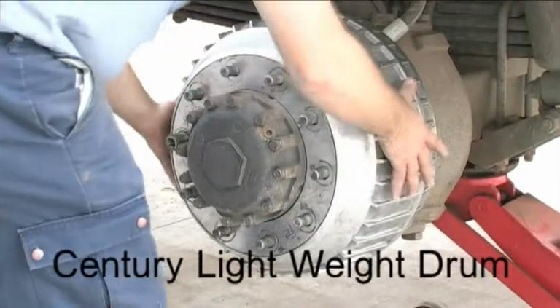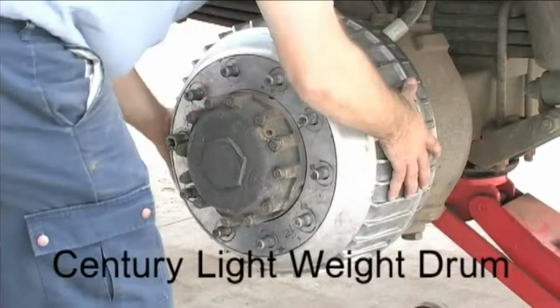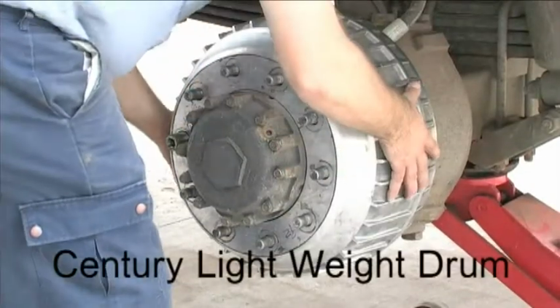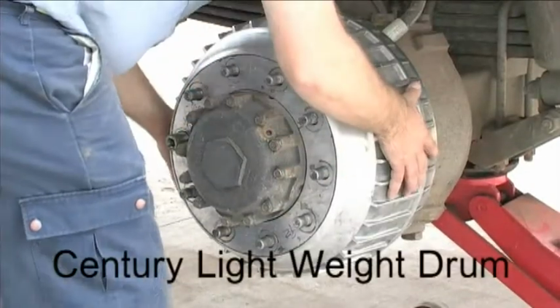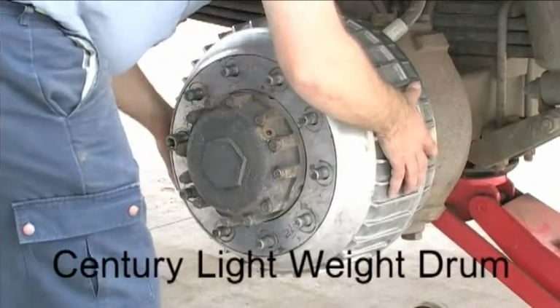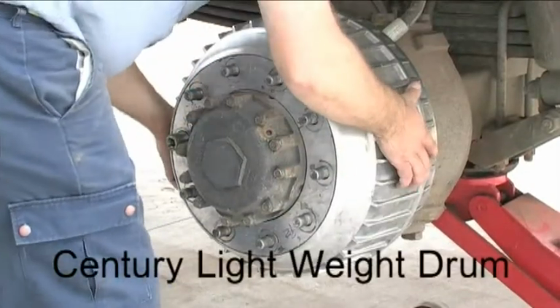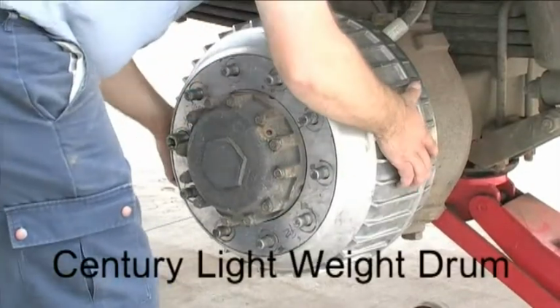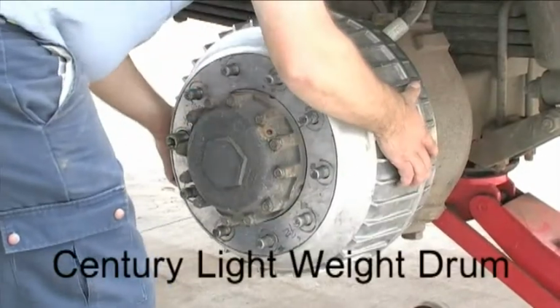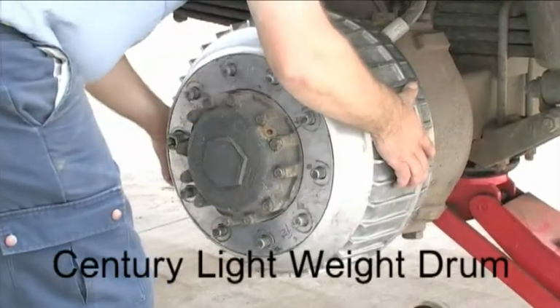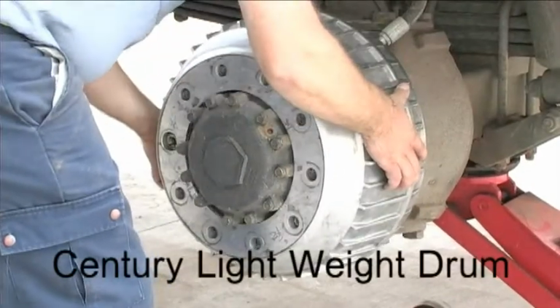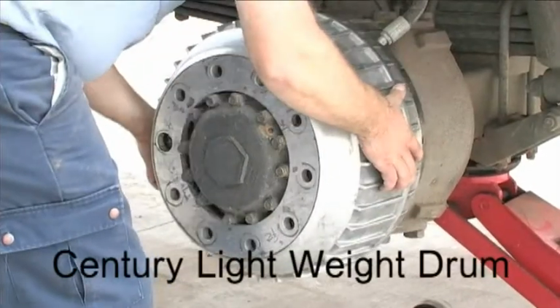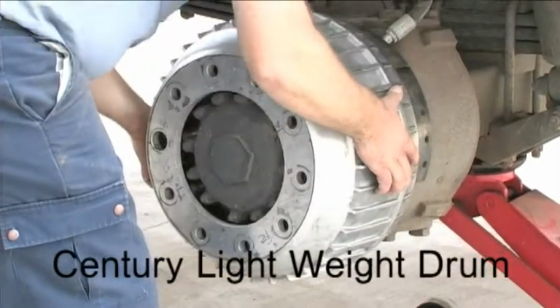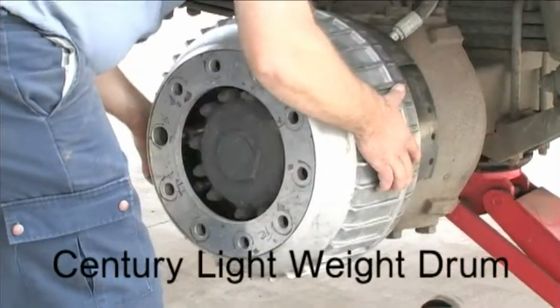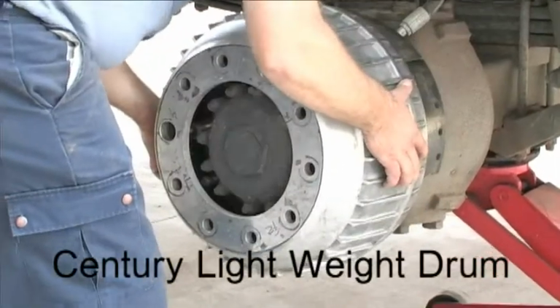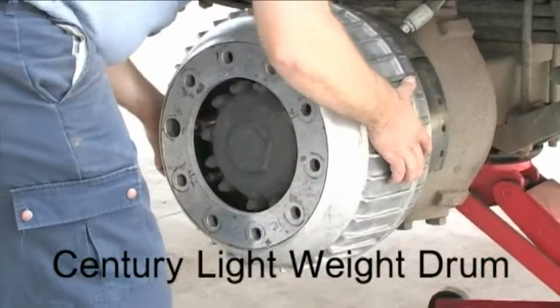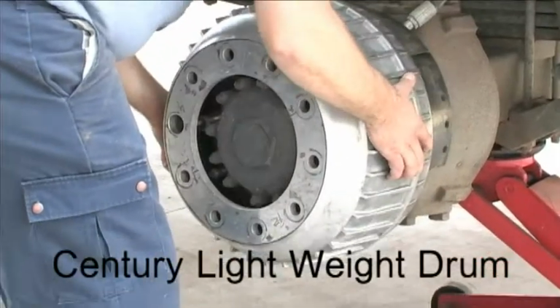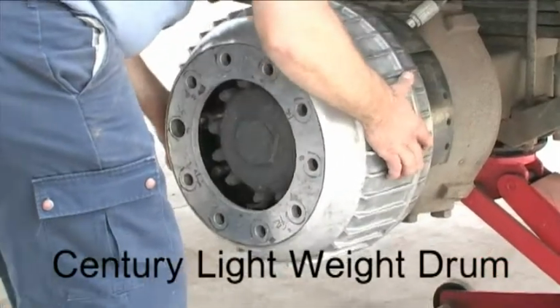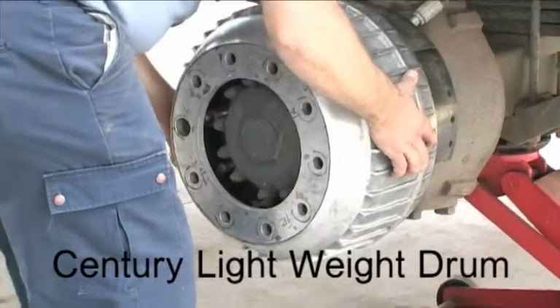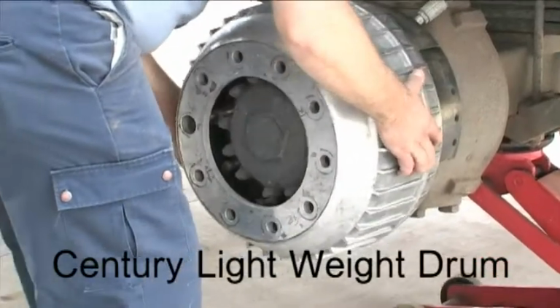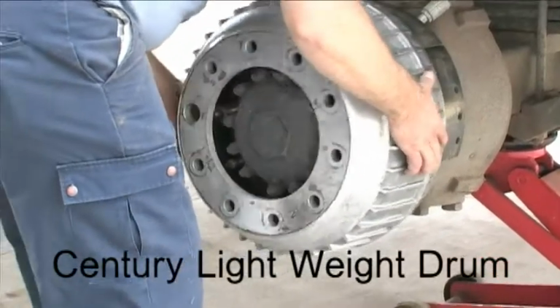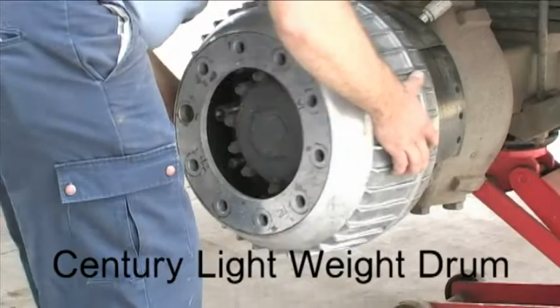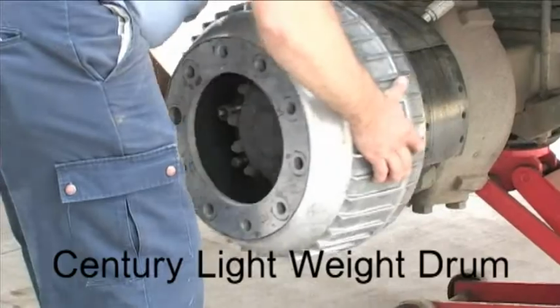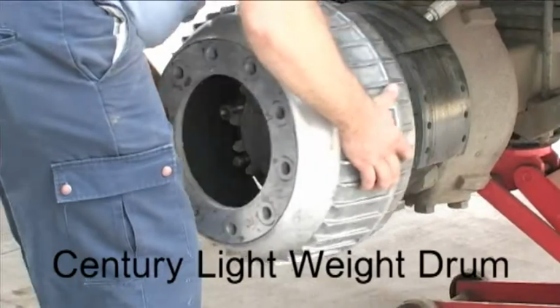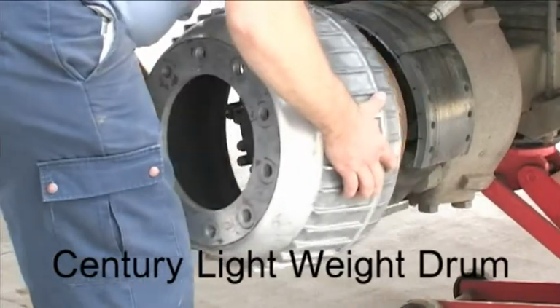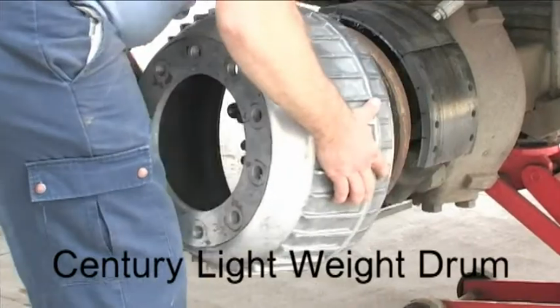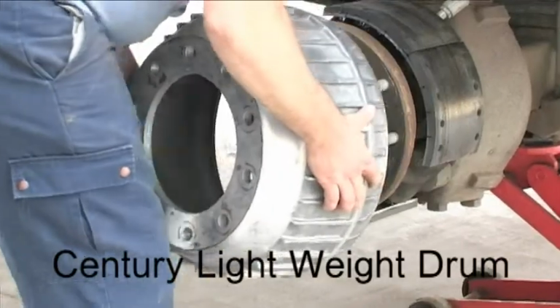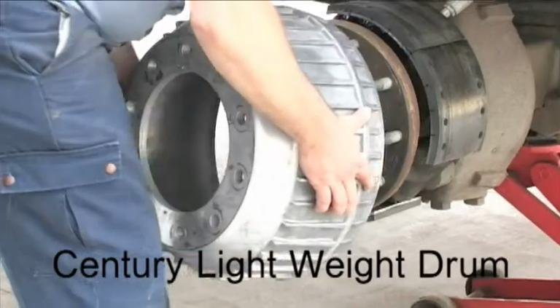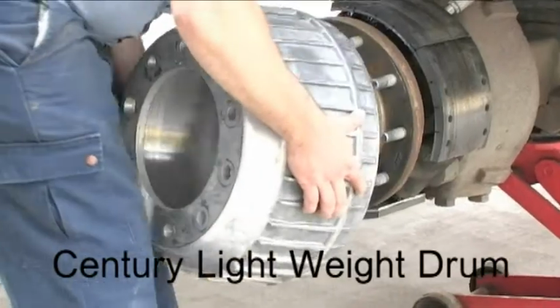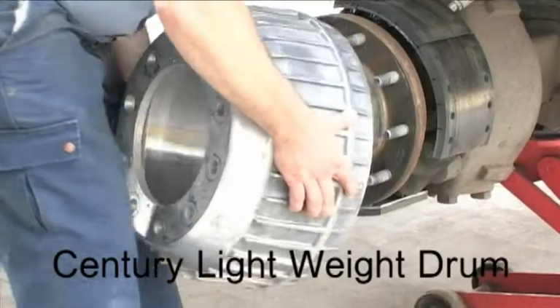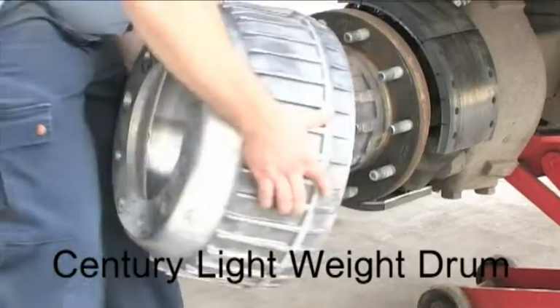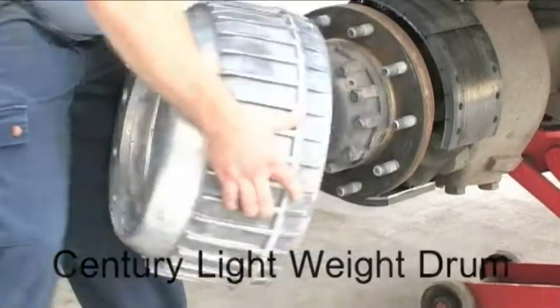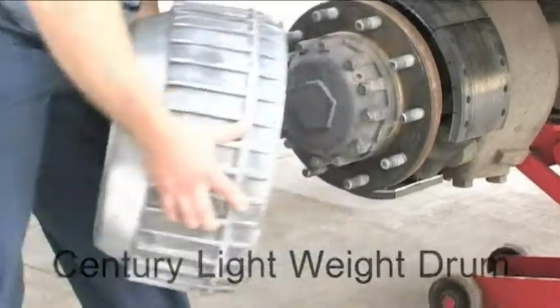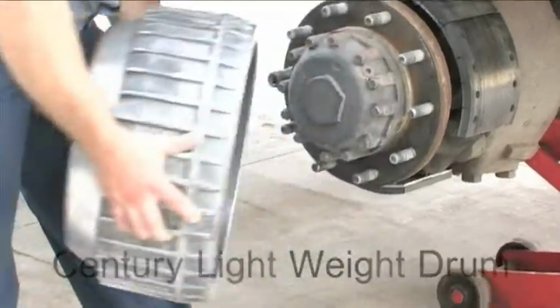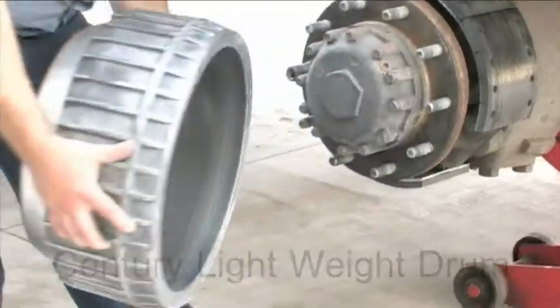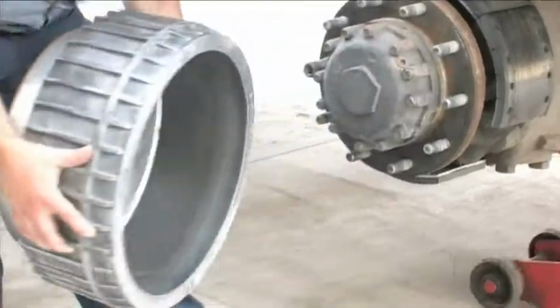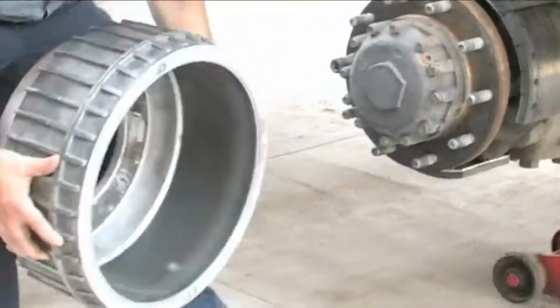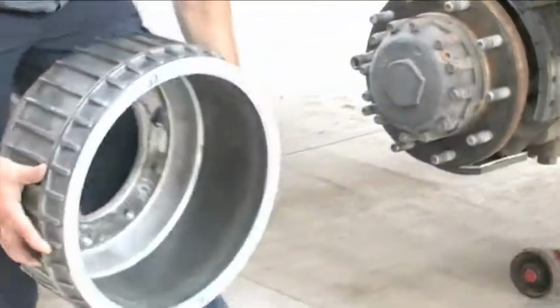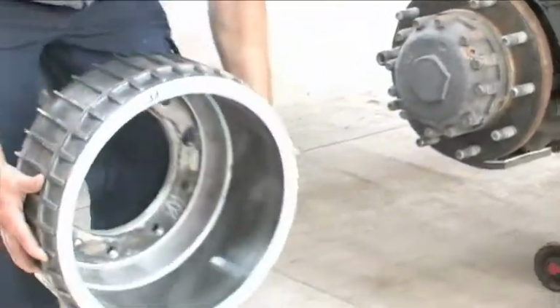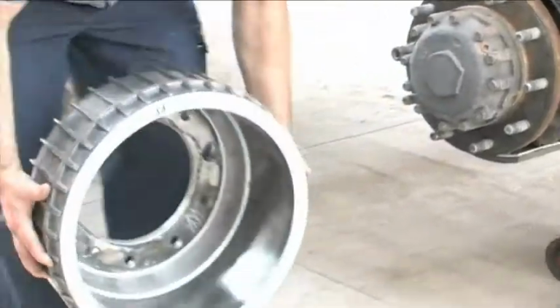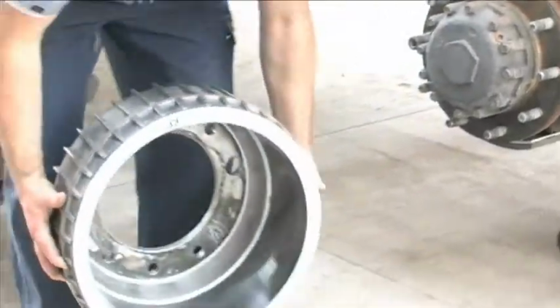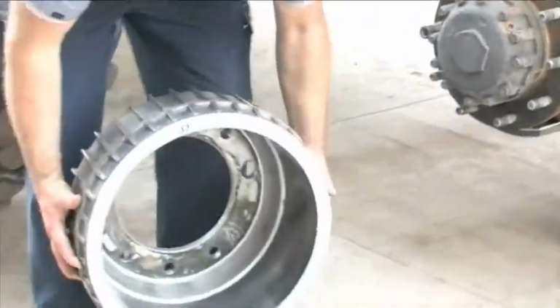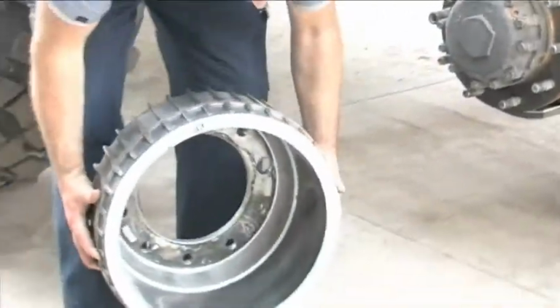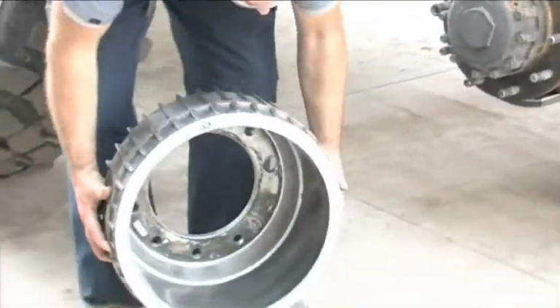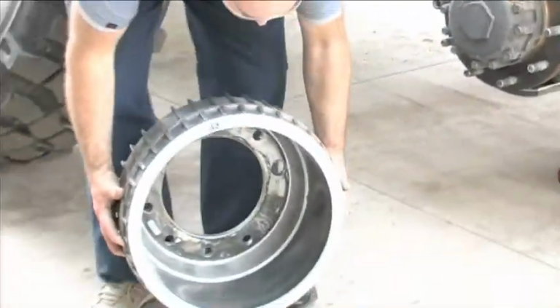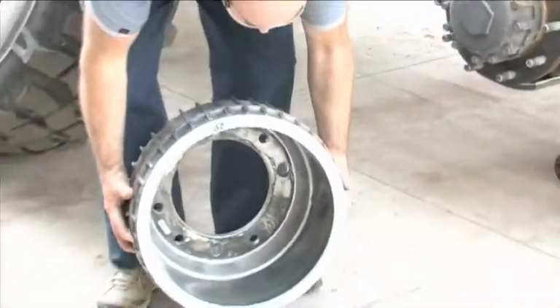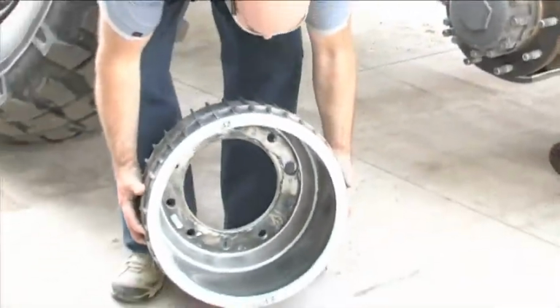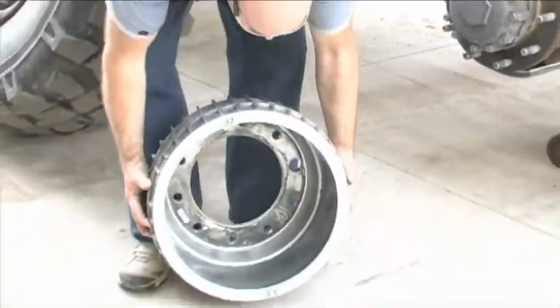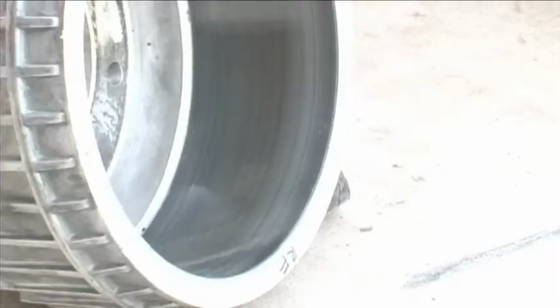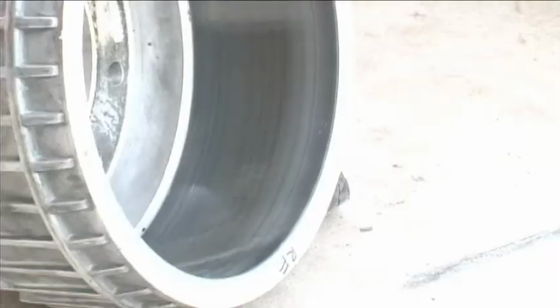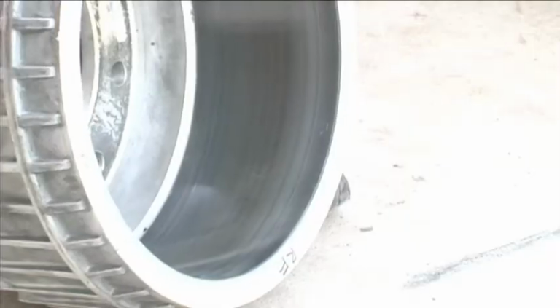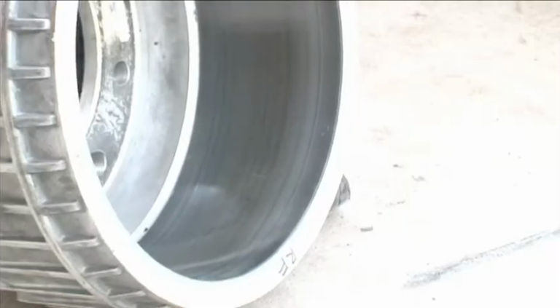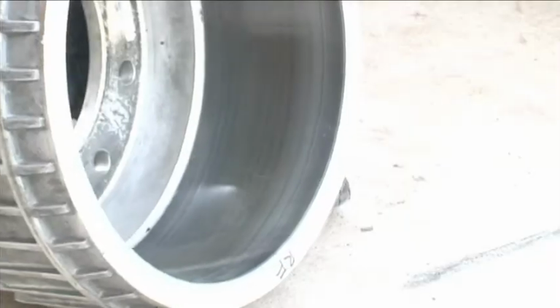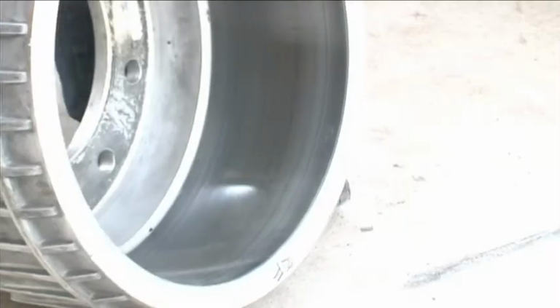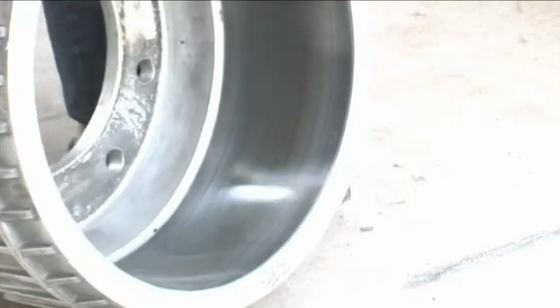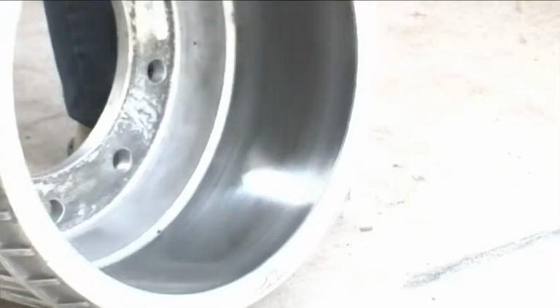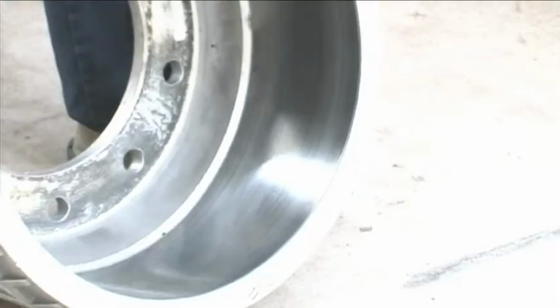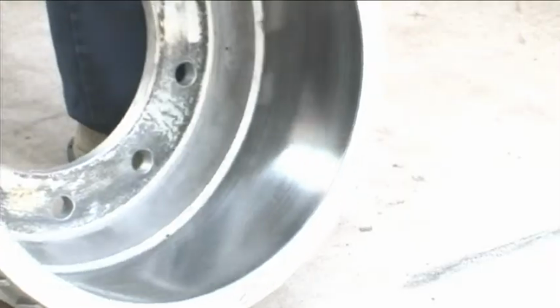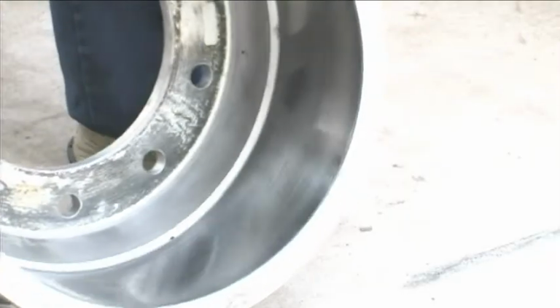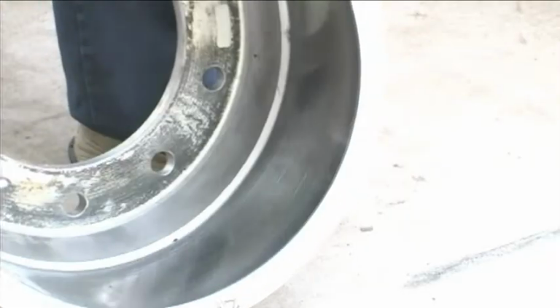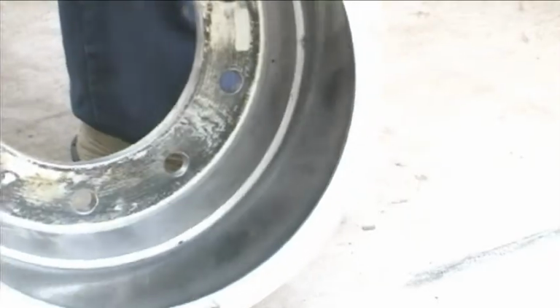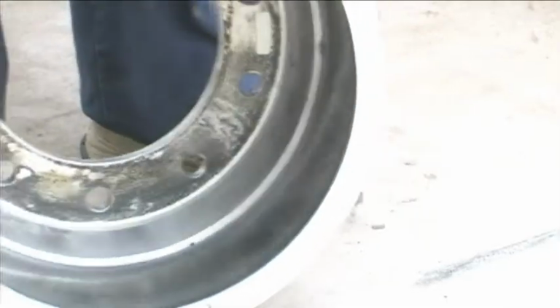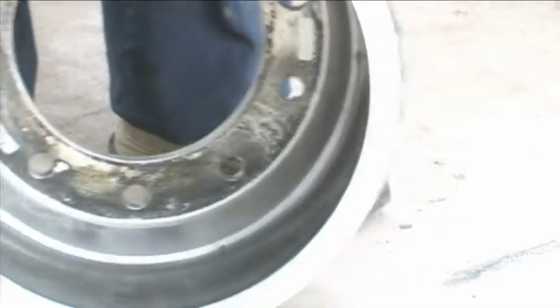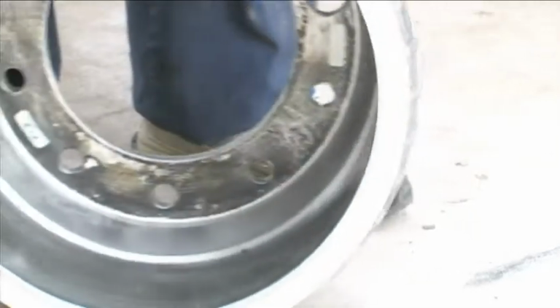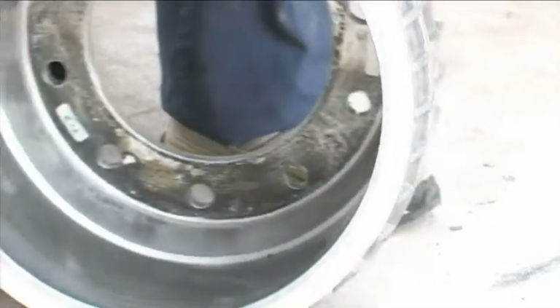Century Inc. has developed a lightweight aluminum MMC brake drum with performance that exceeds cast iron in rigorous performance tests.